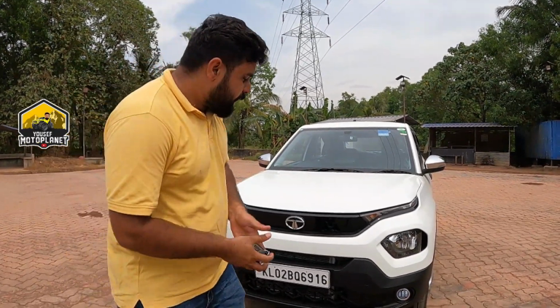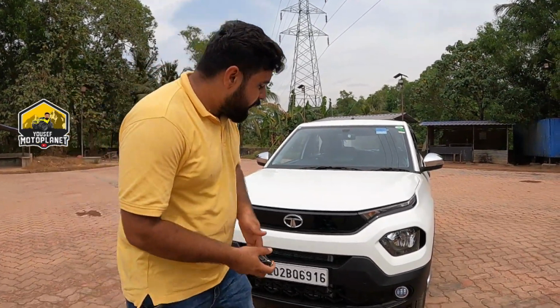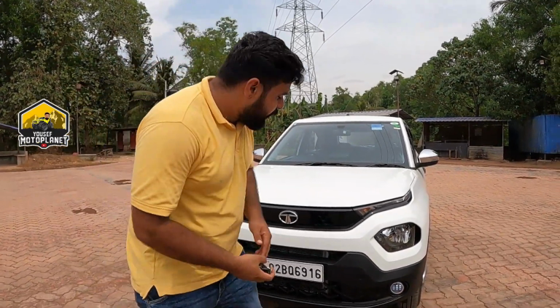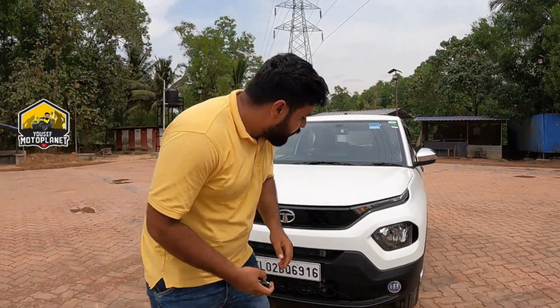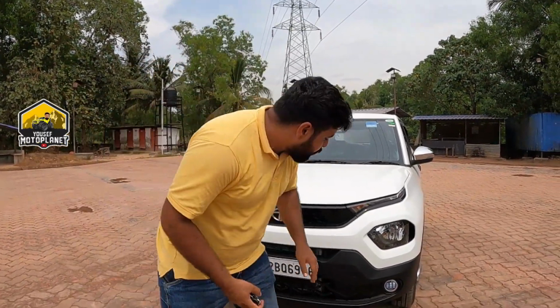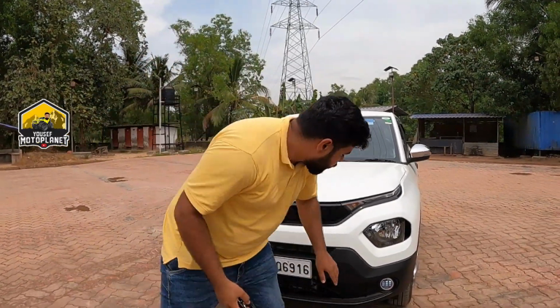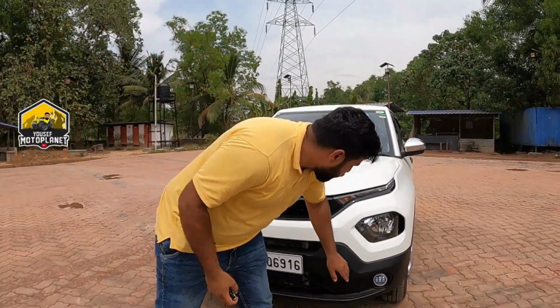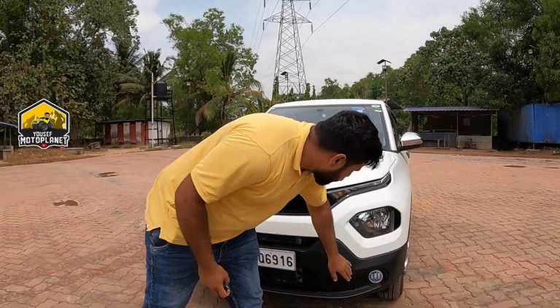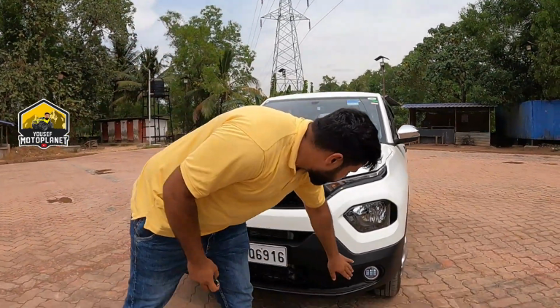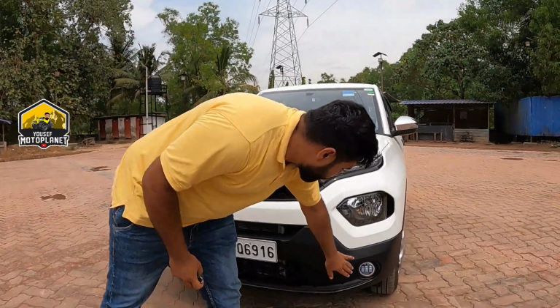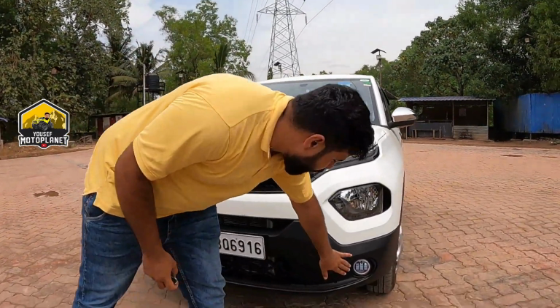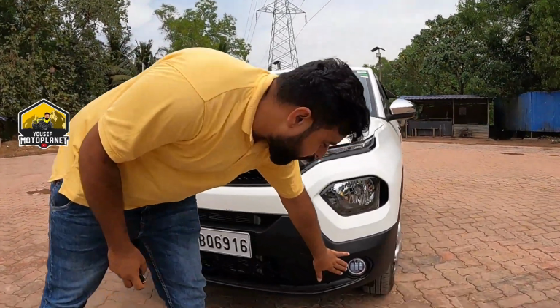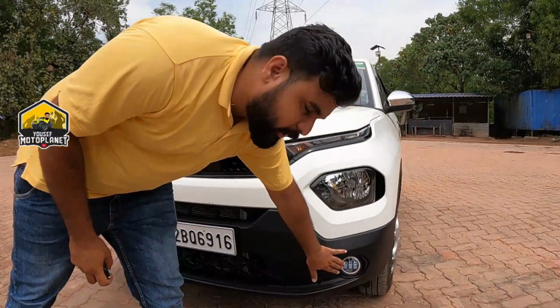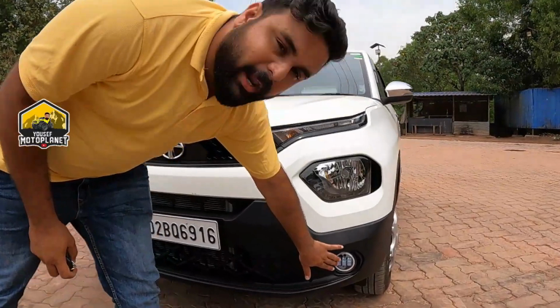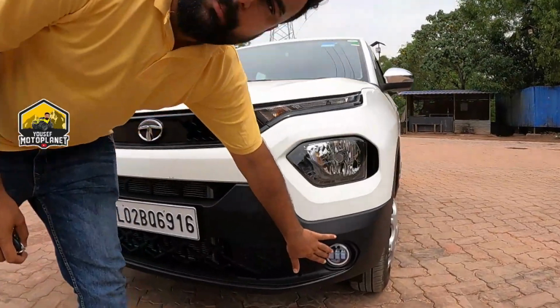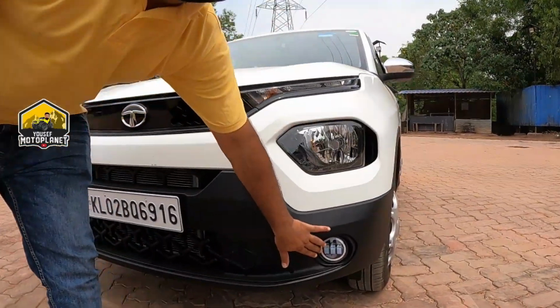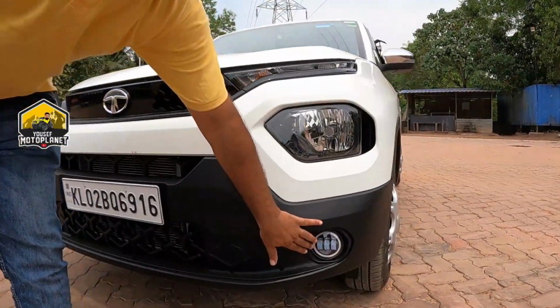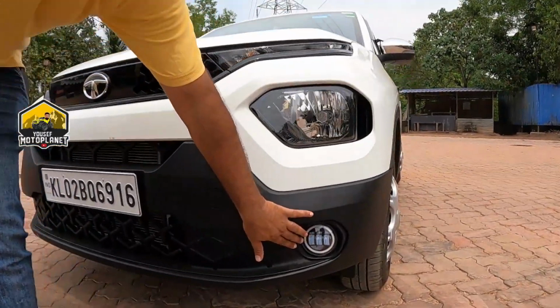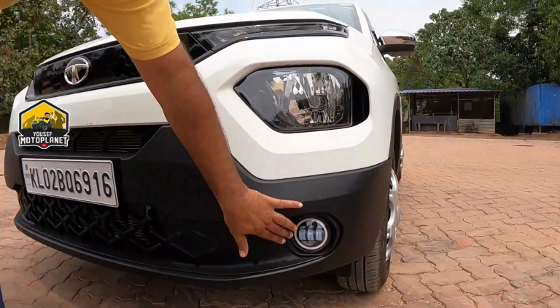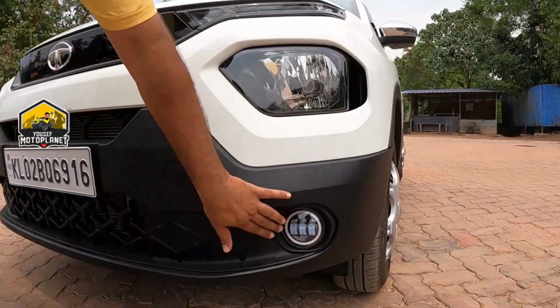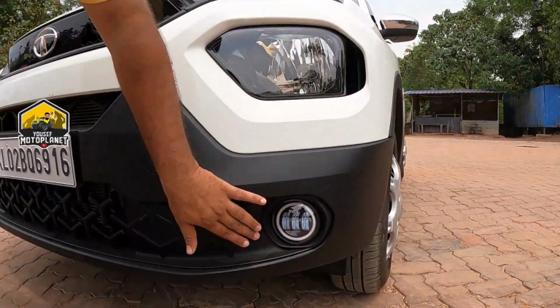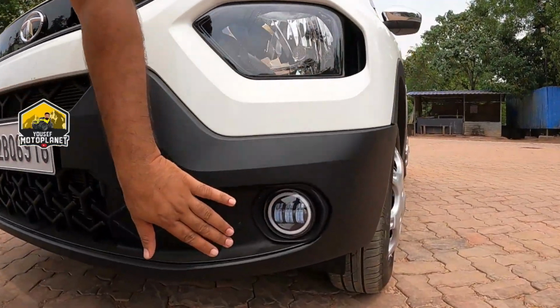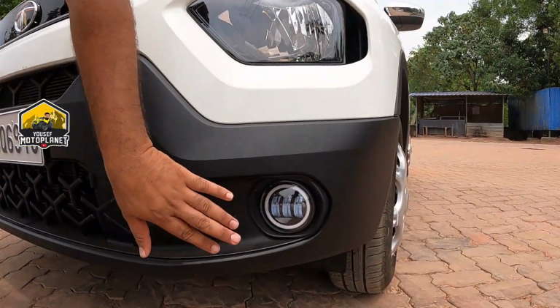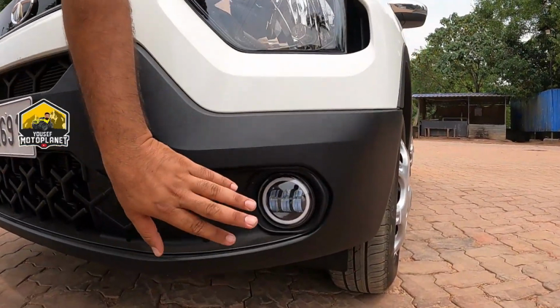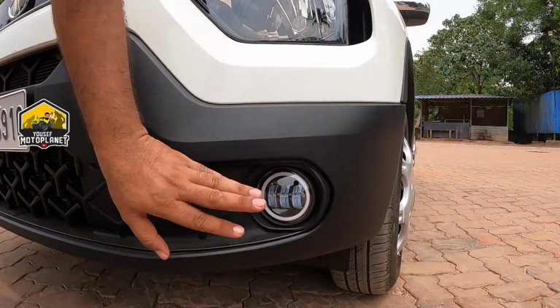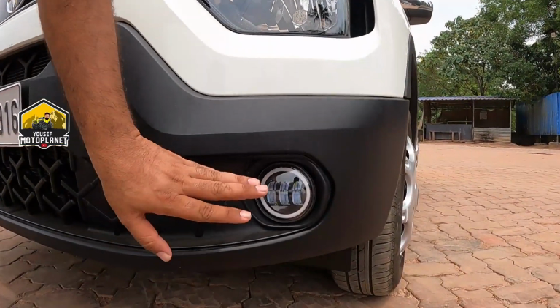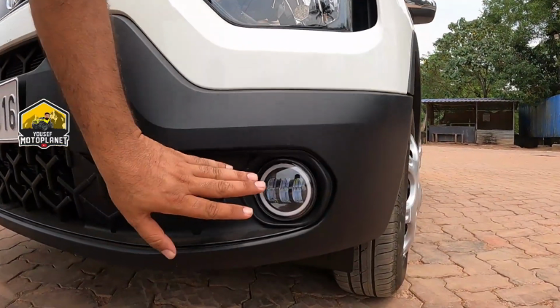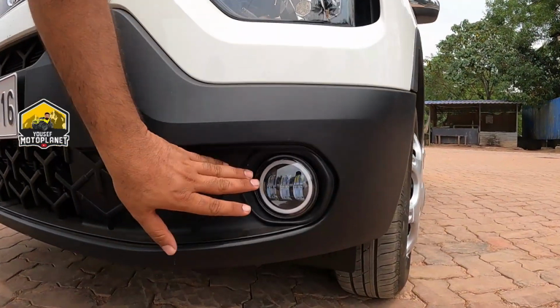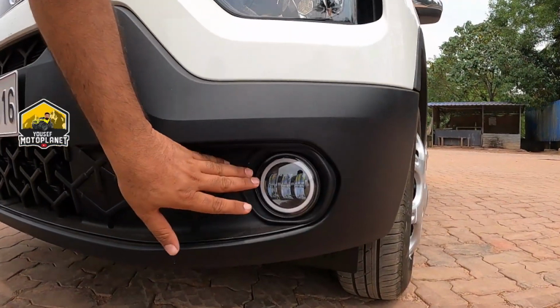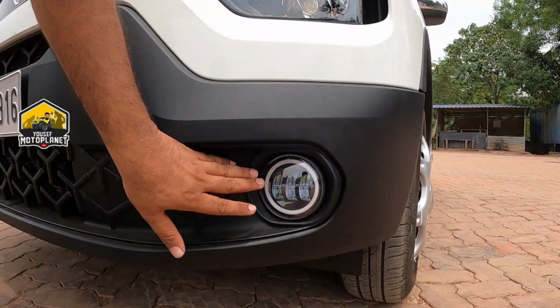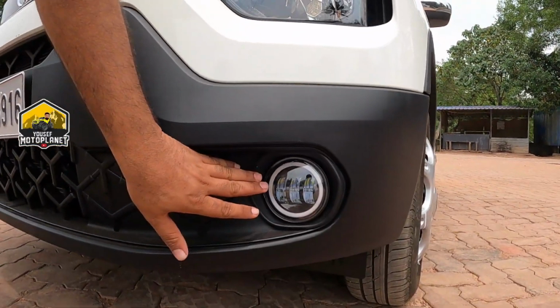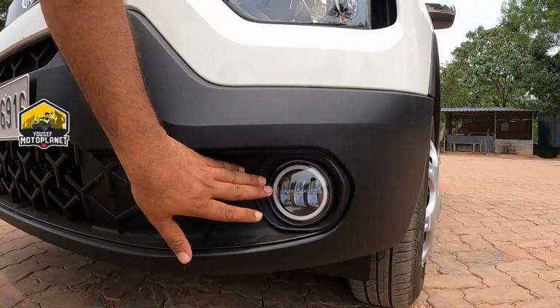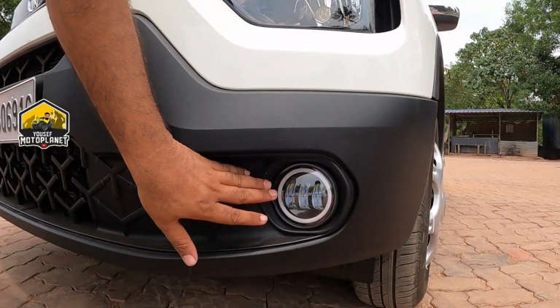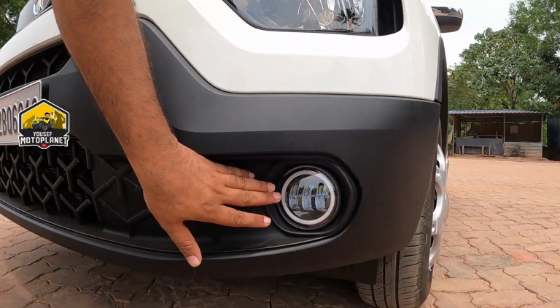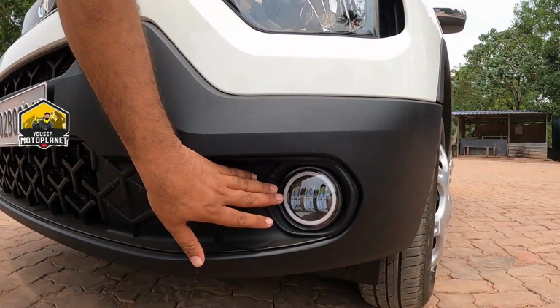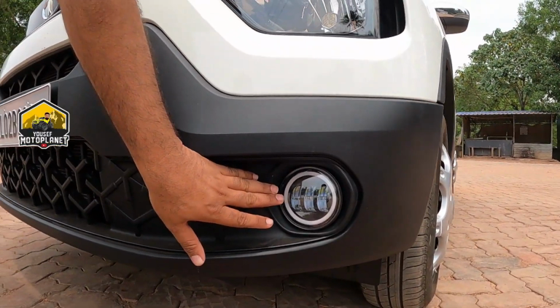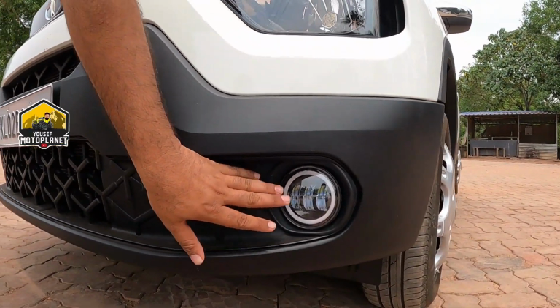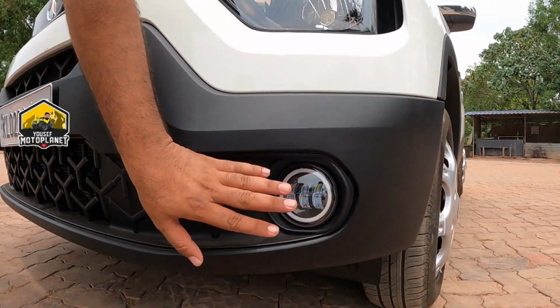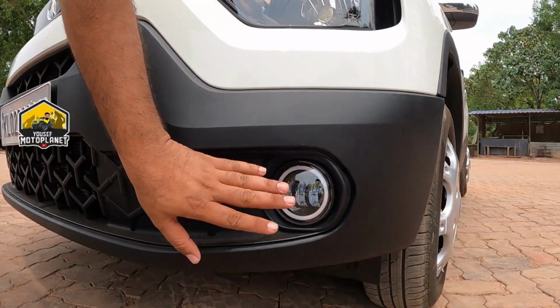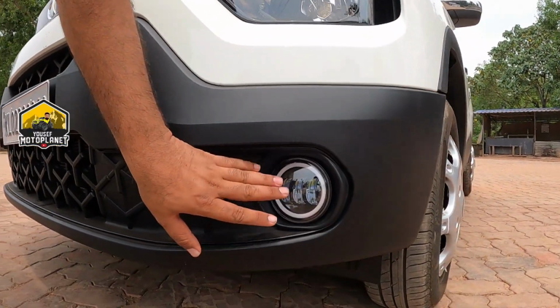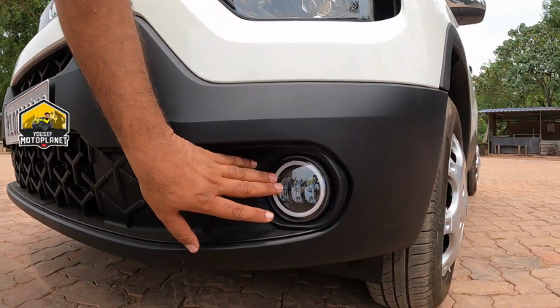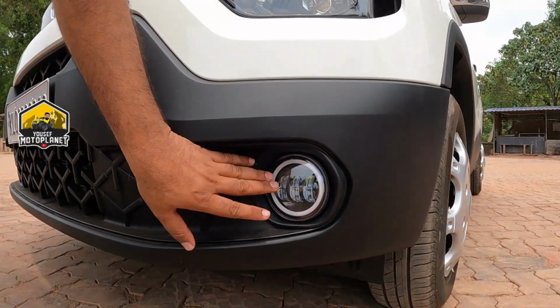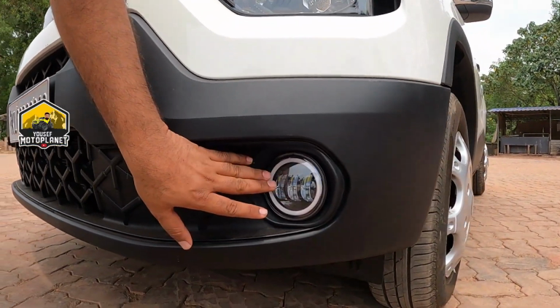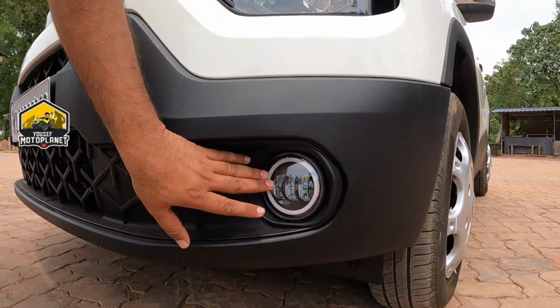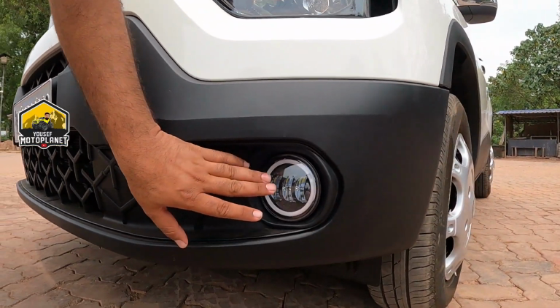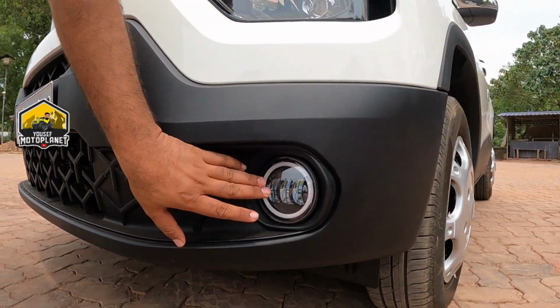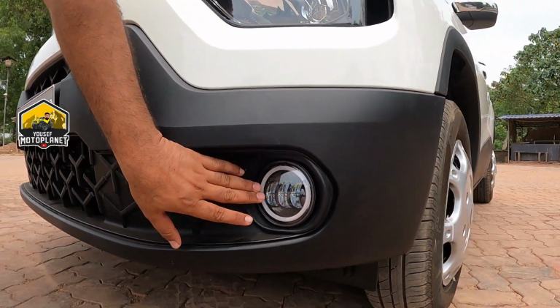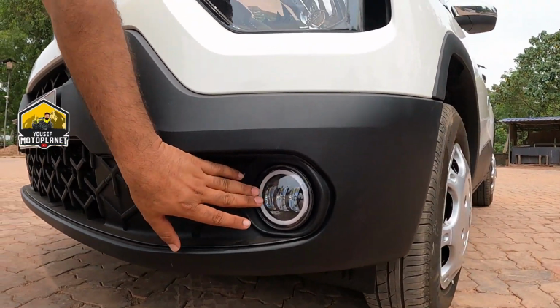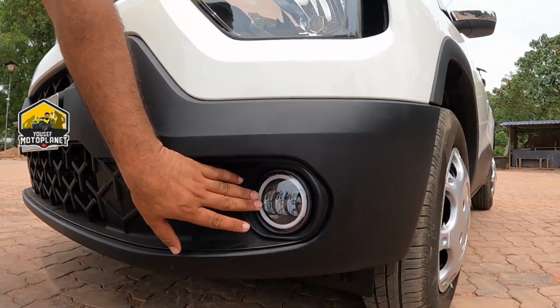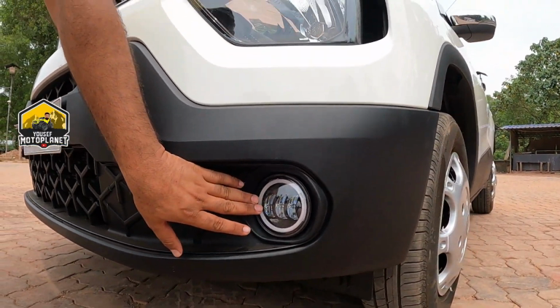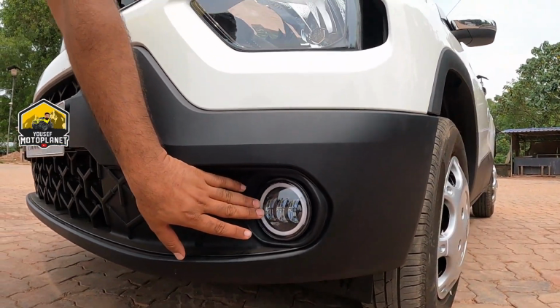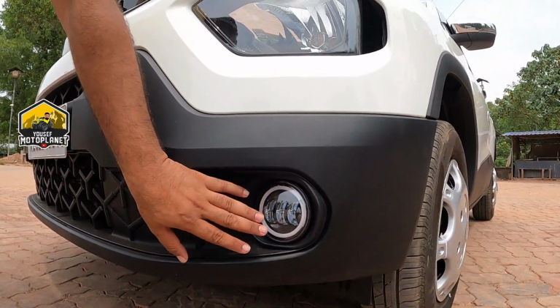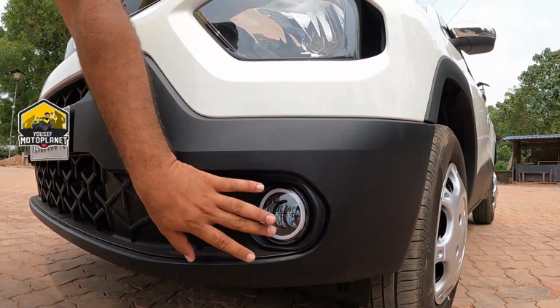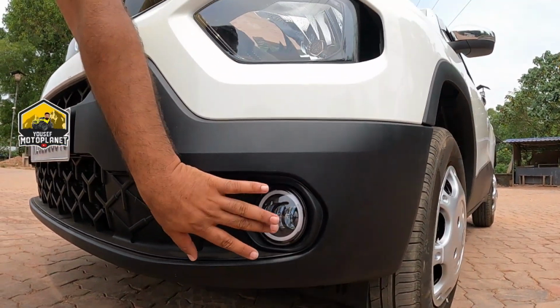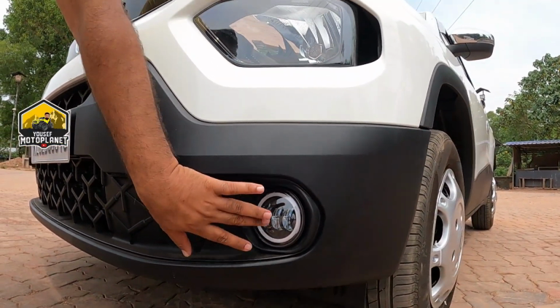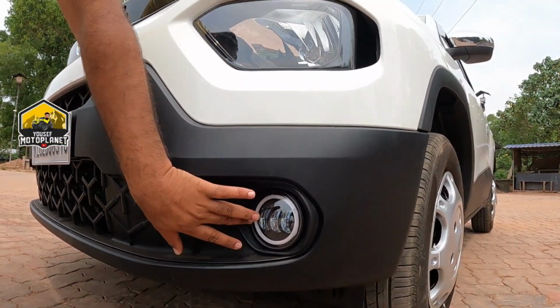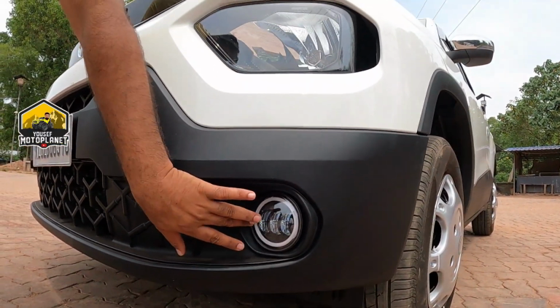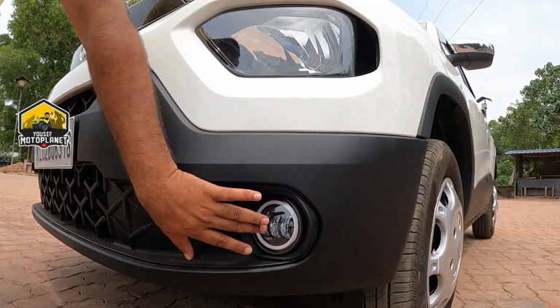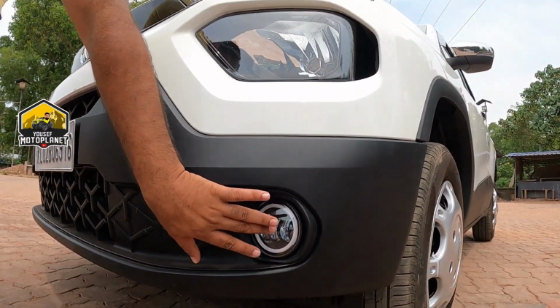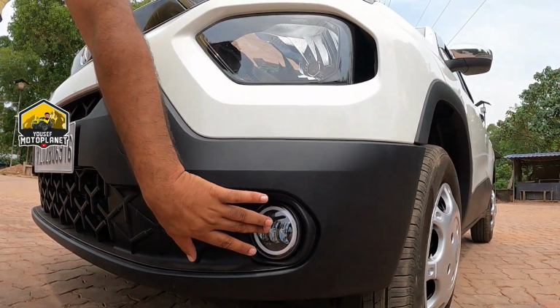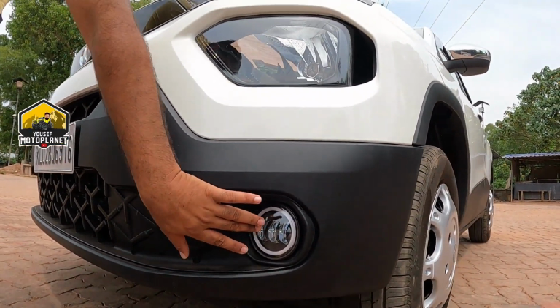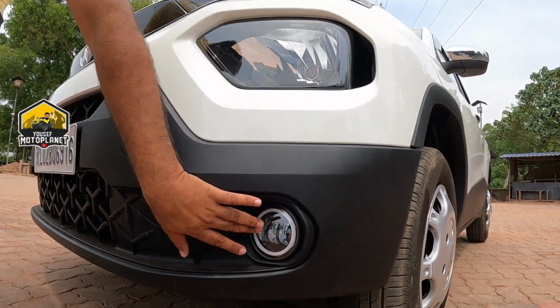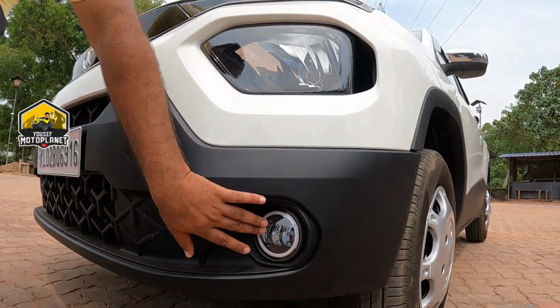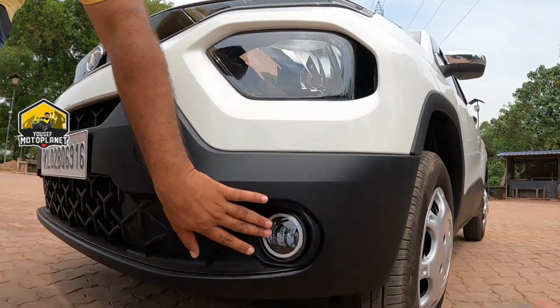We have a fog lamp. This is a universal fog lamp. This is a DRL indicator. This is an LED fog lamp.